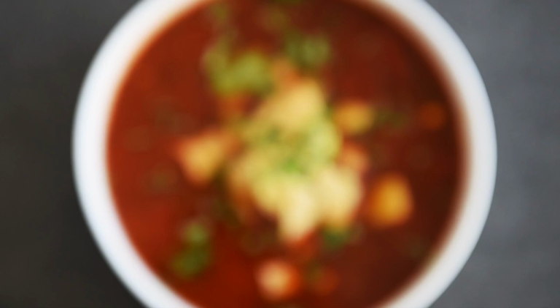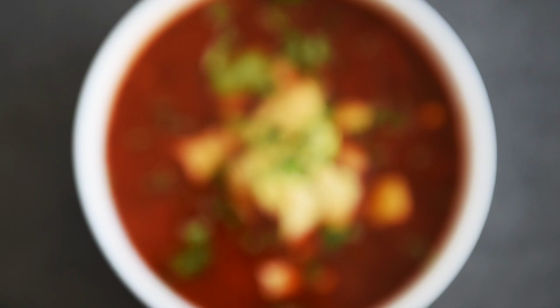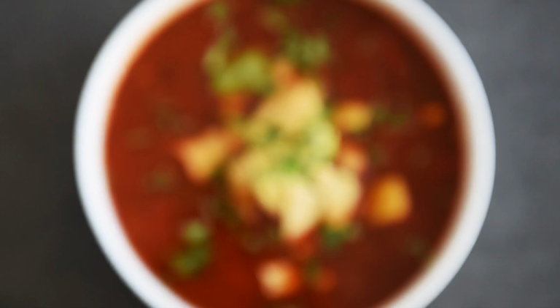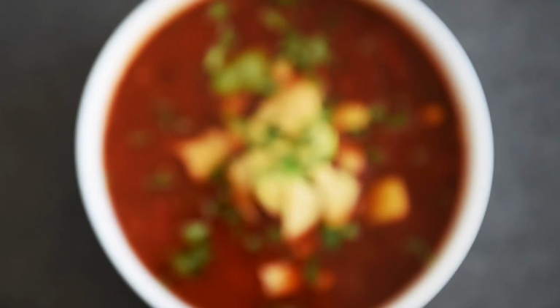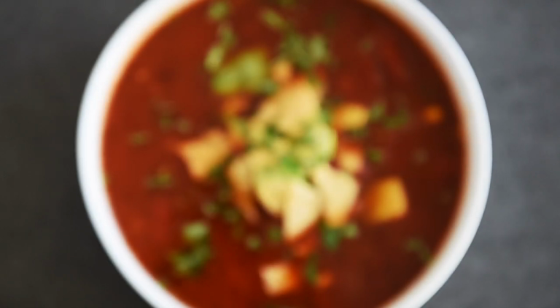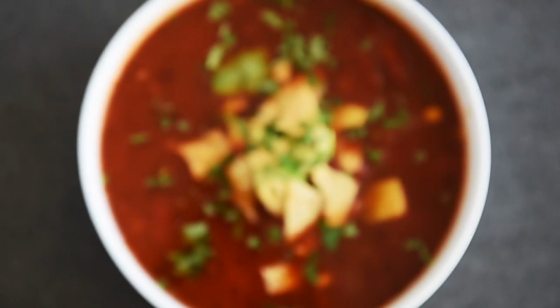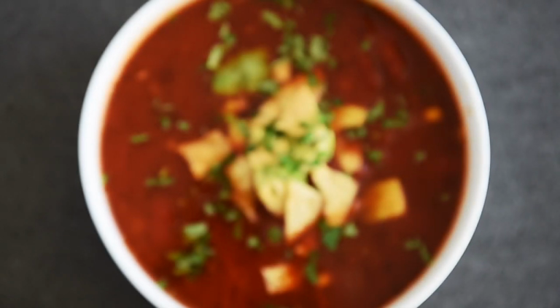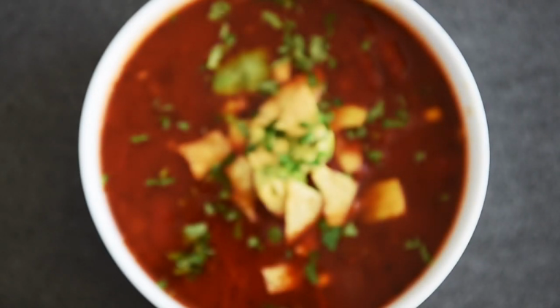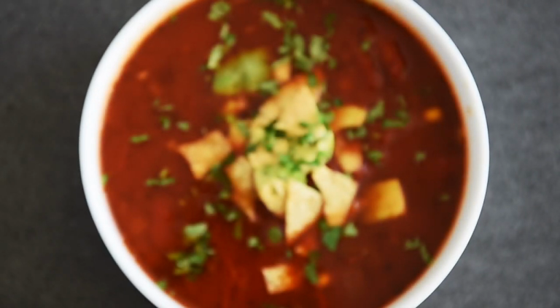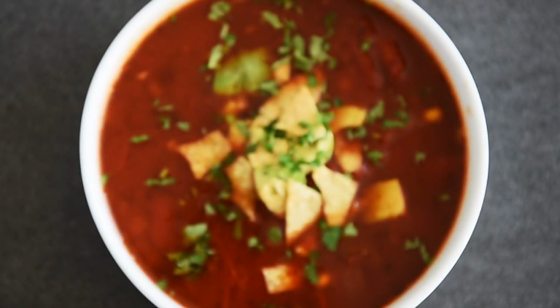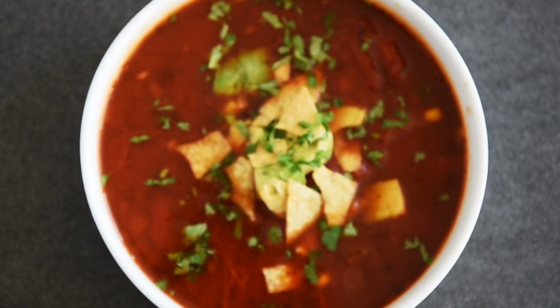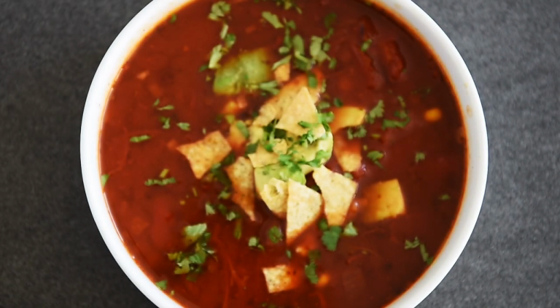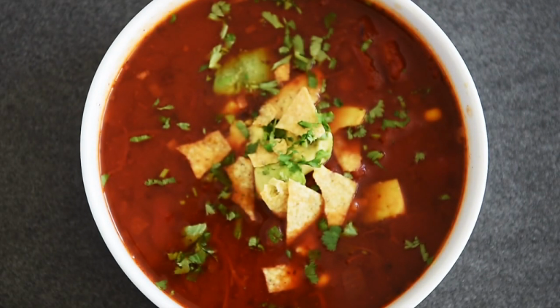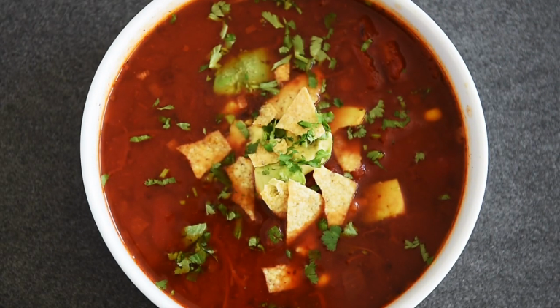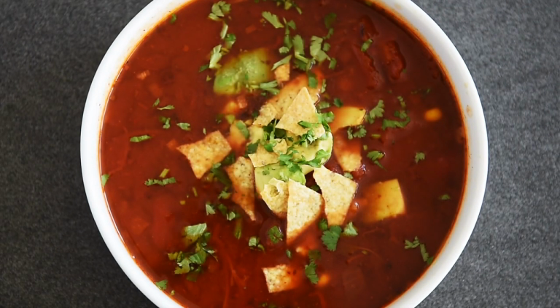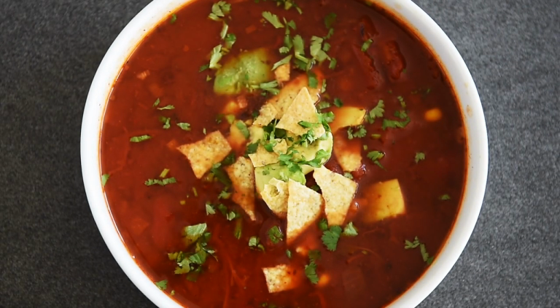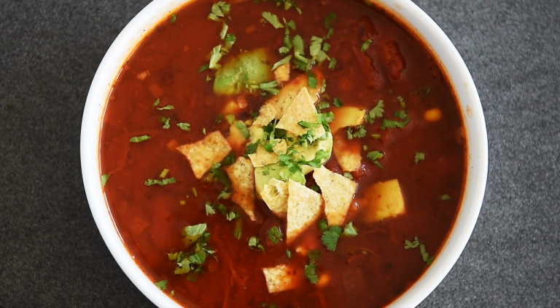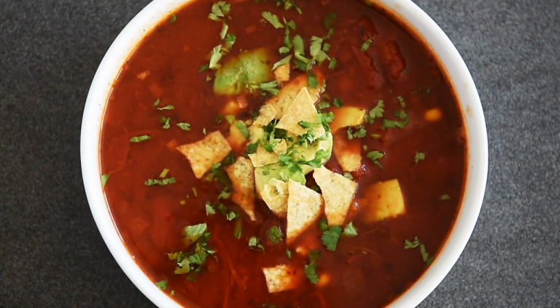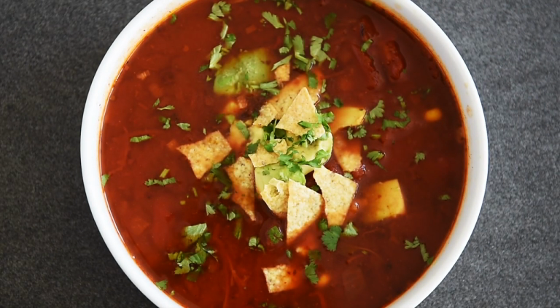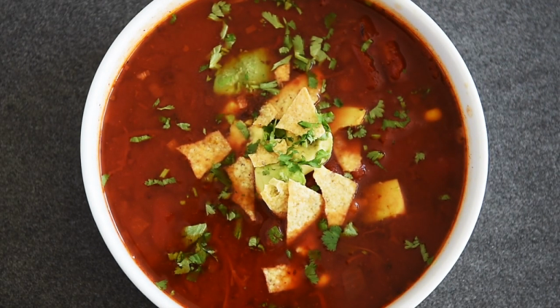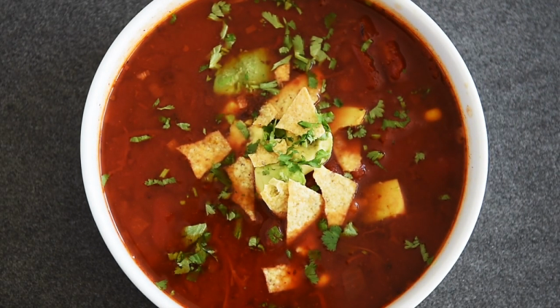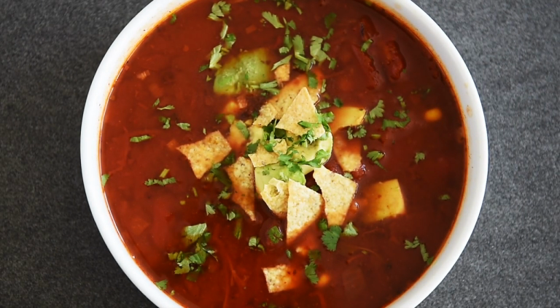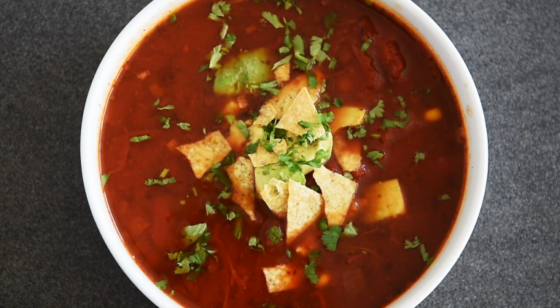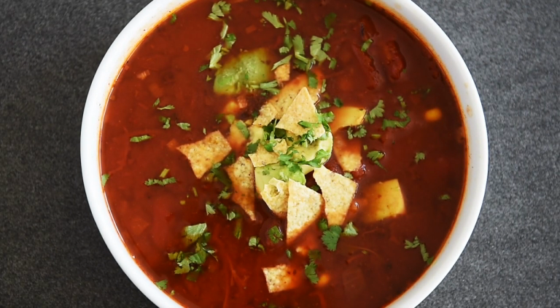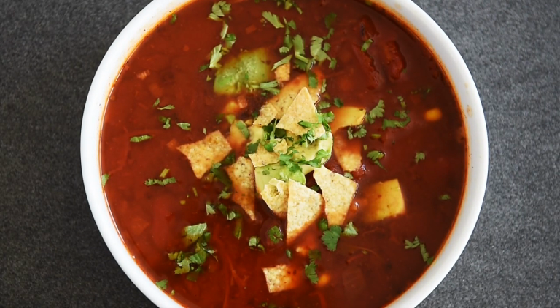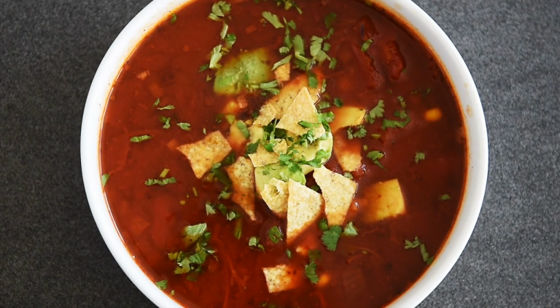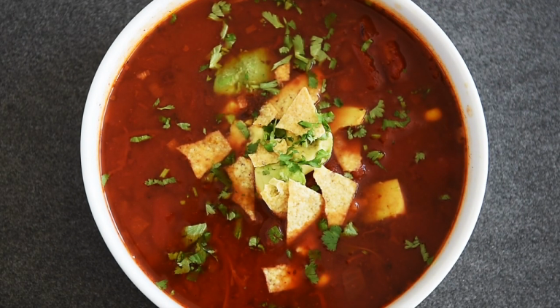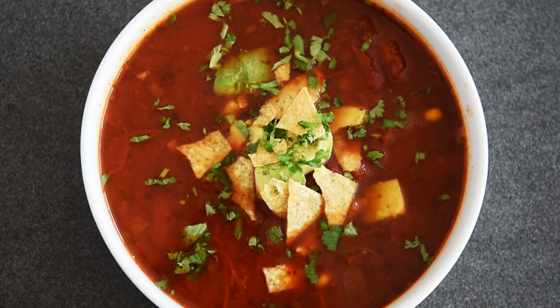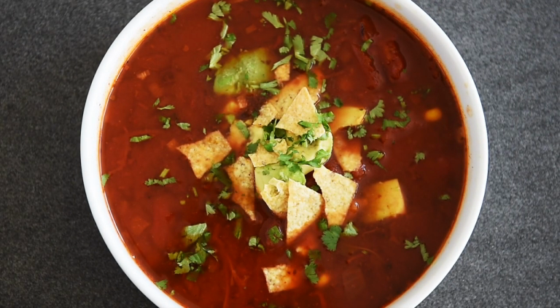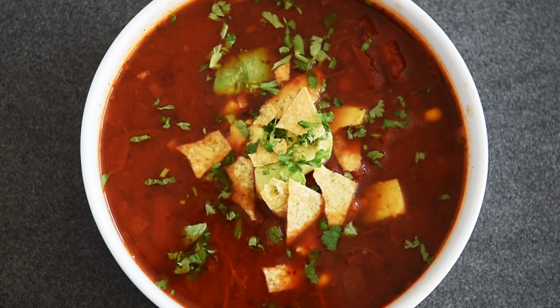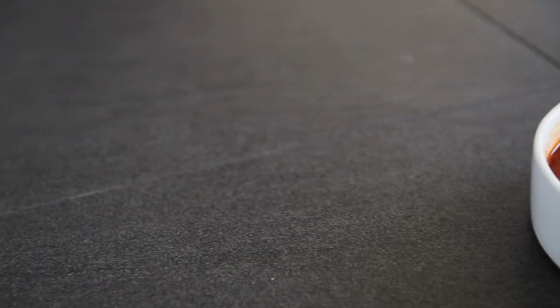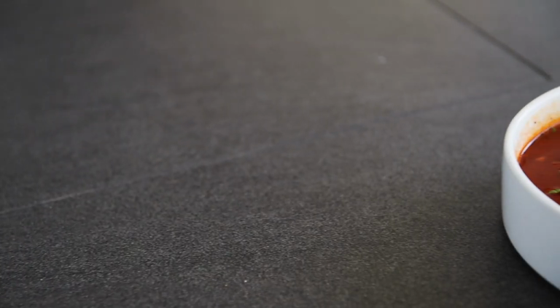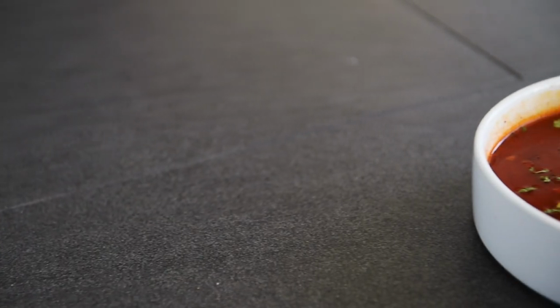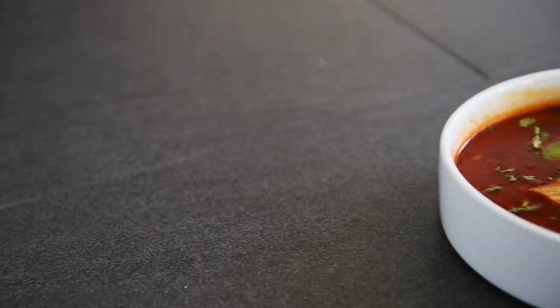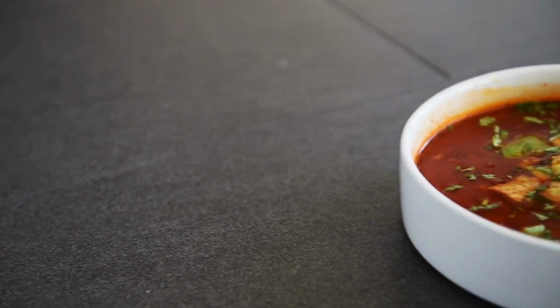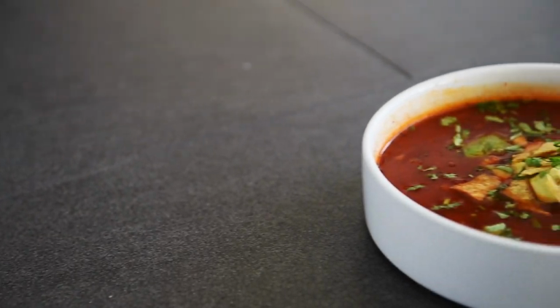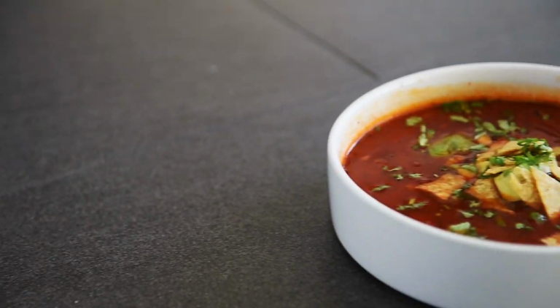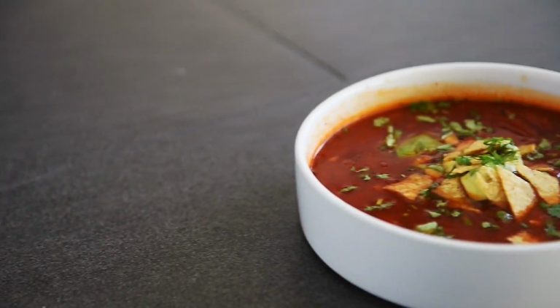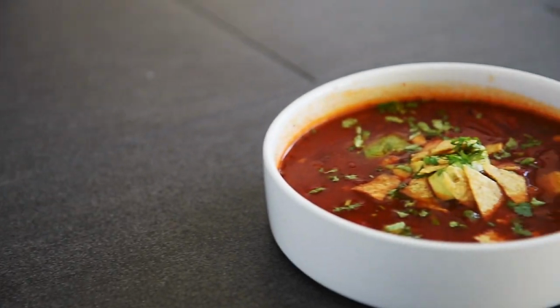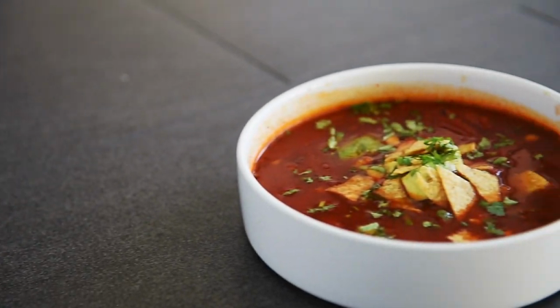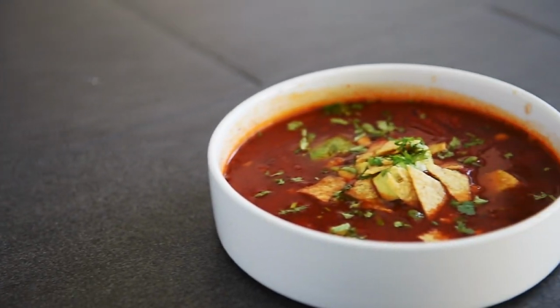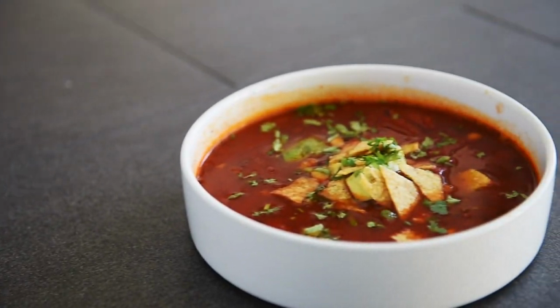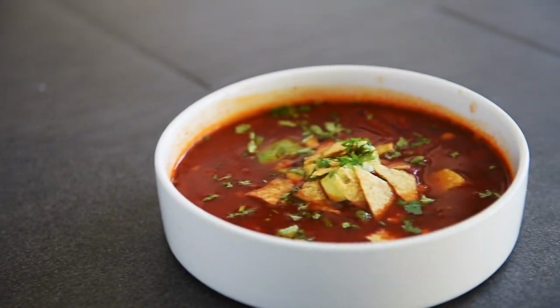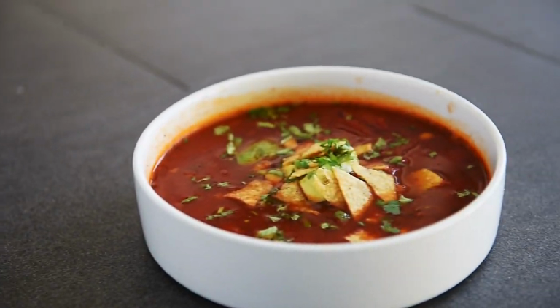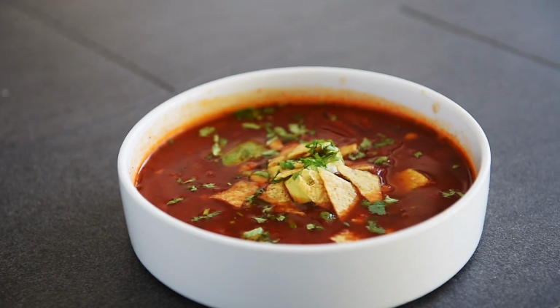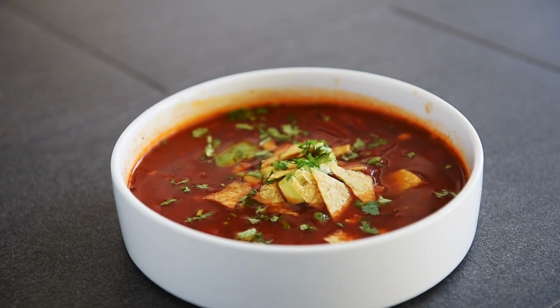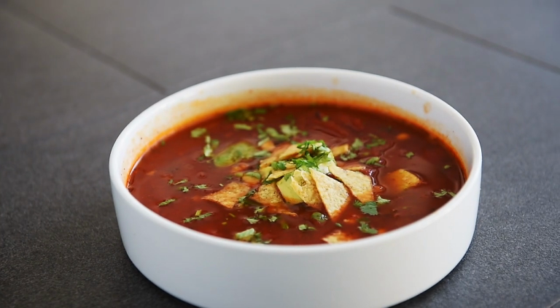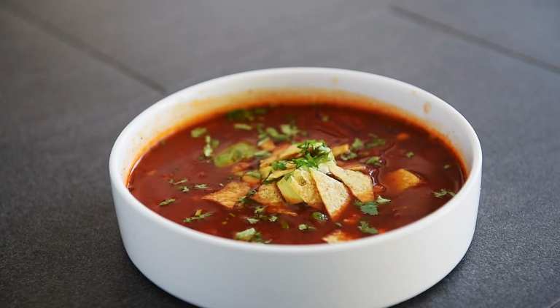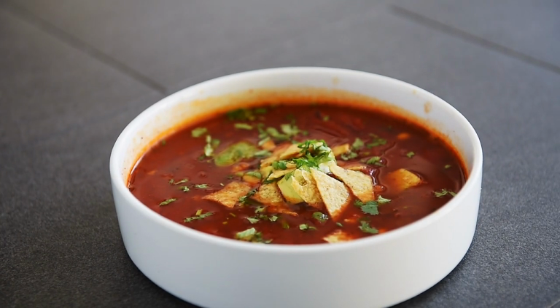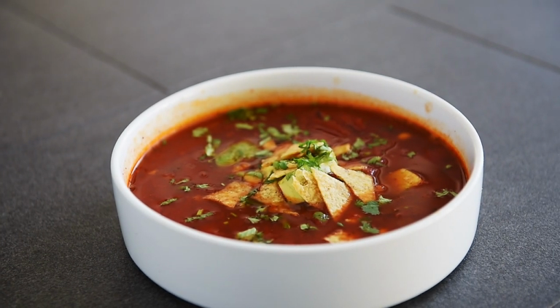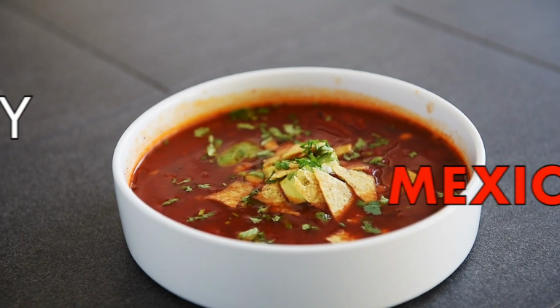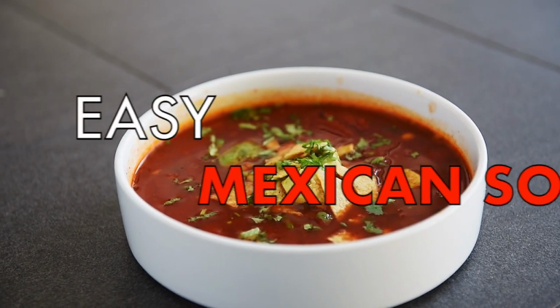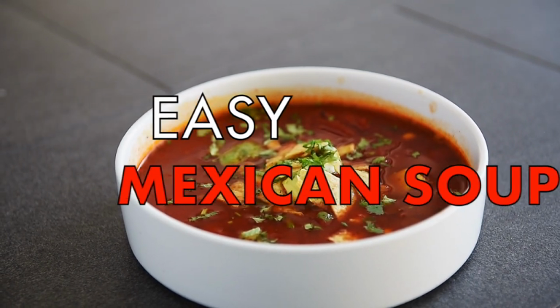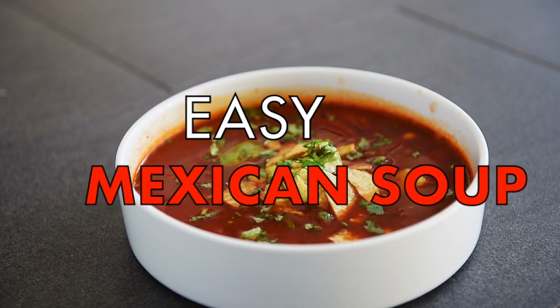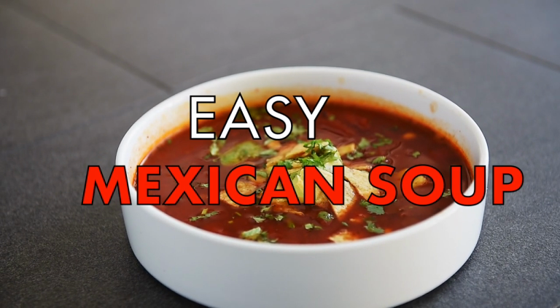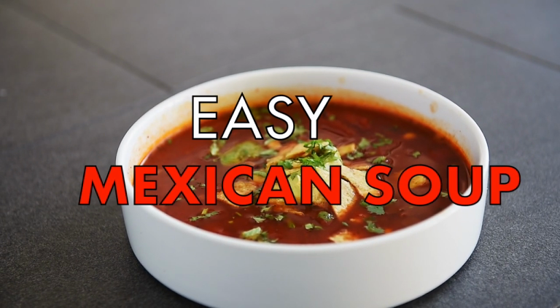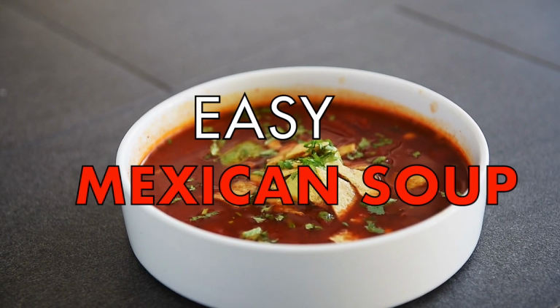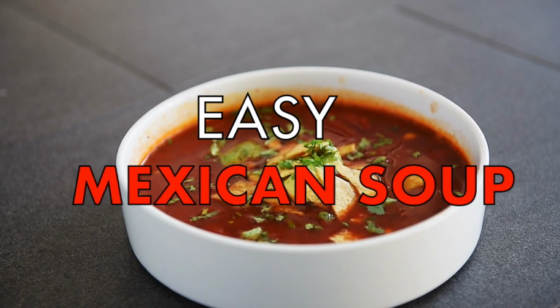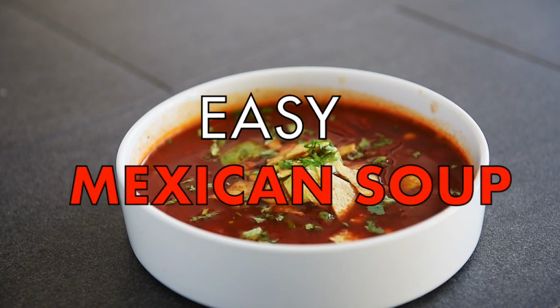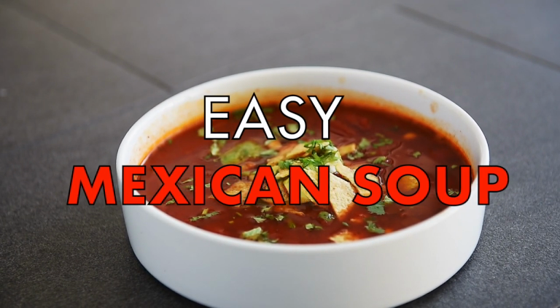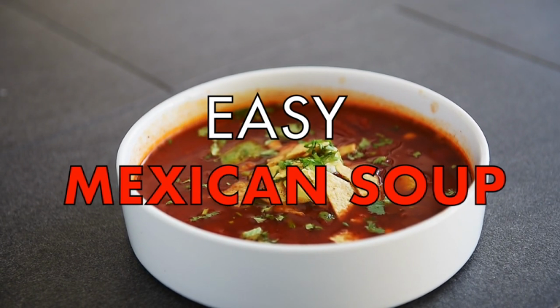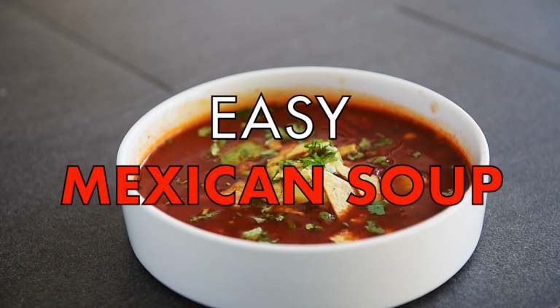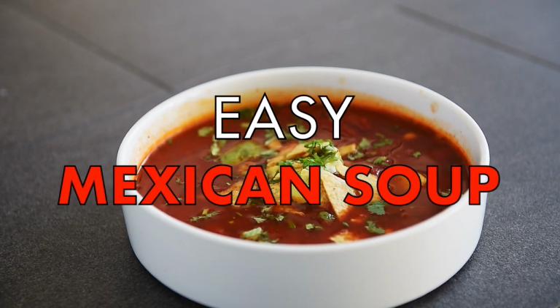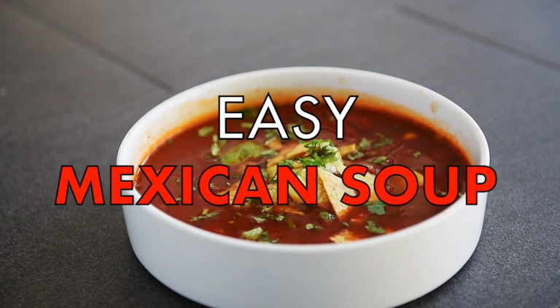On today's menu, a recipe so delicious, it's a real fiesta. Easy Mexican soup.